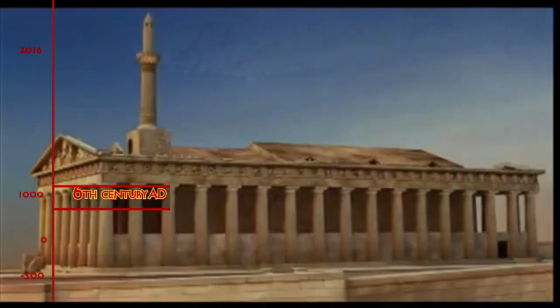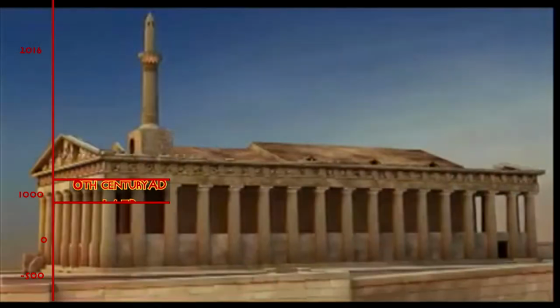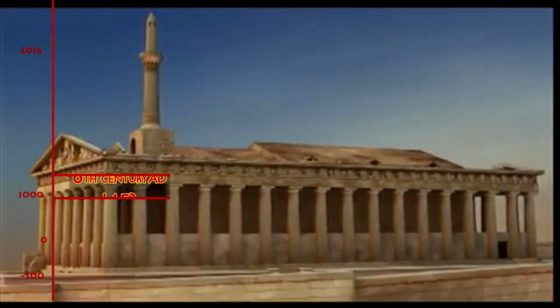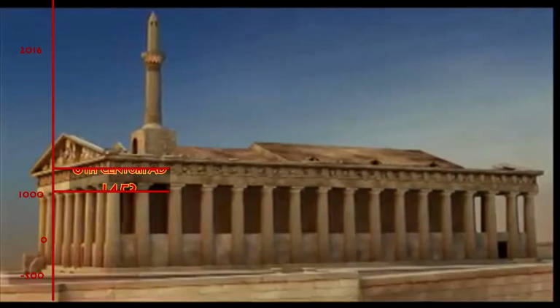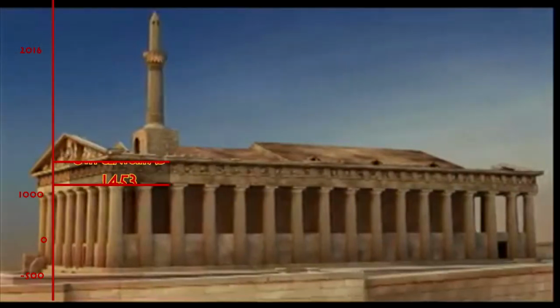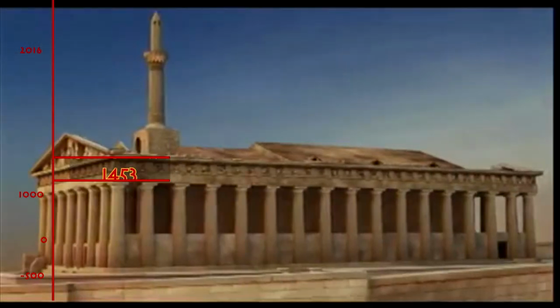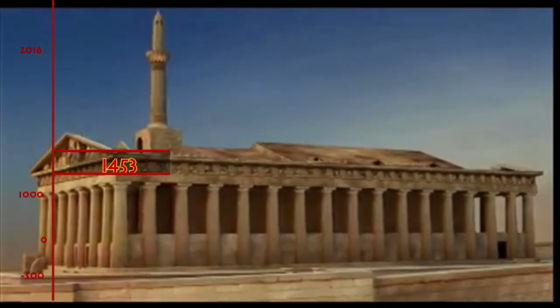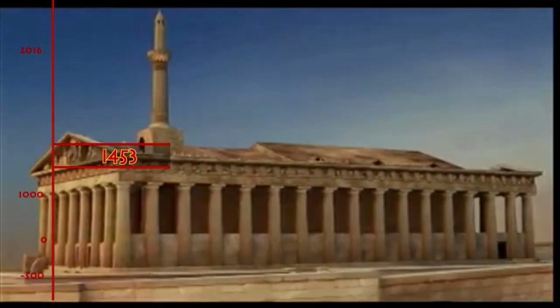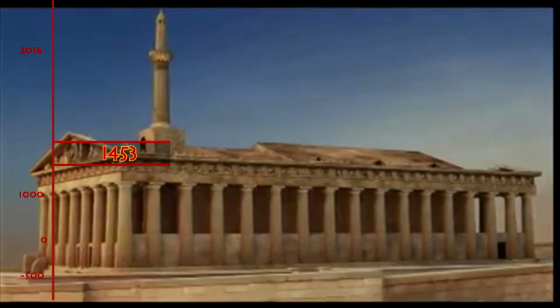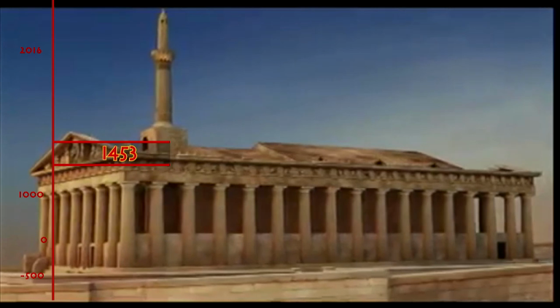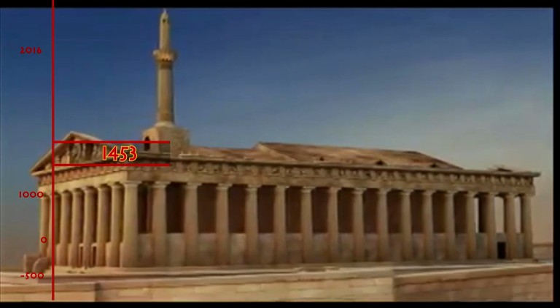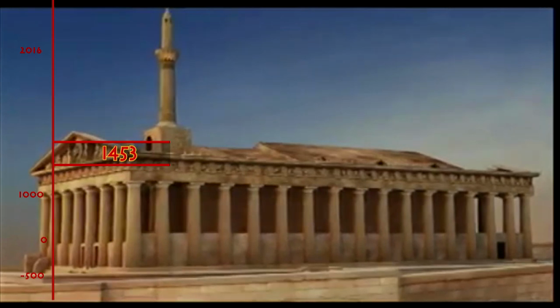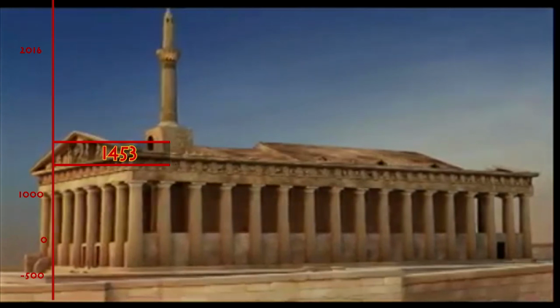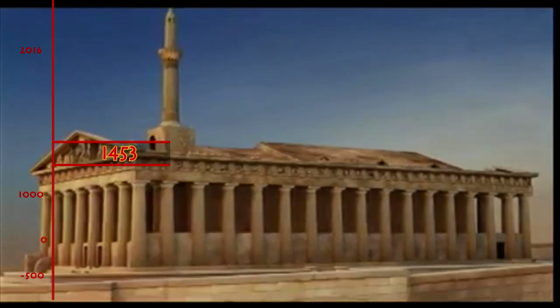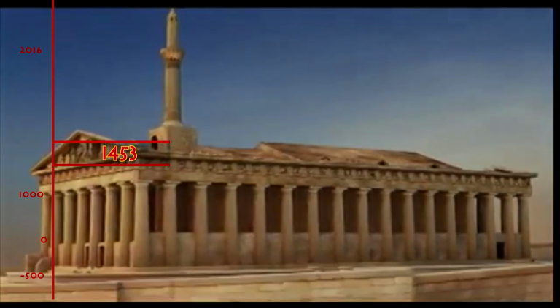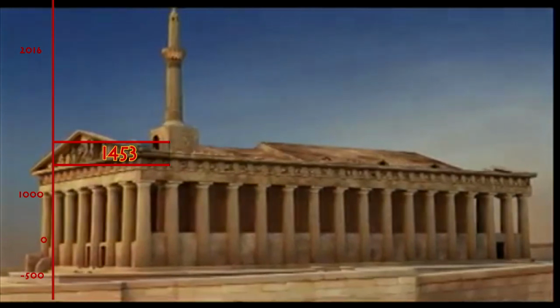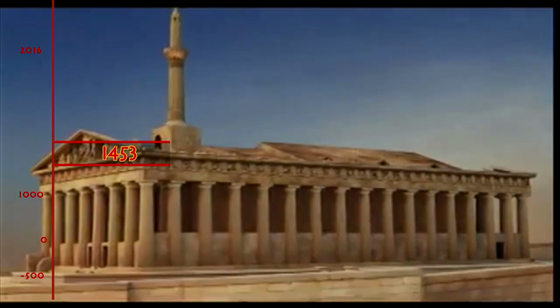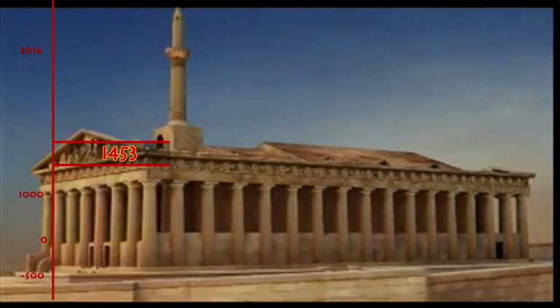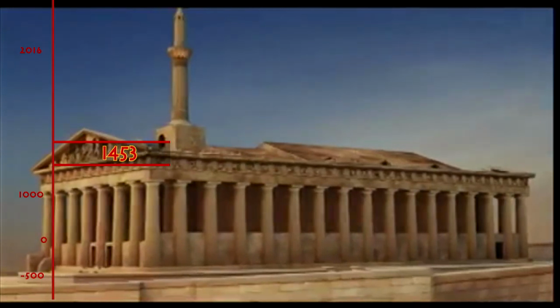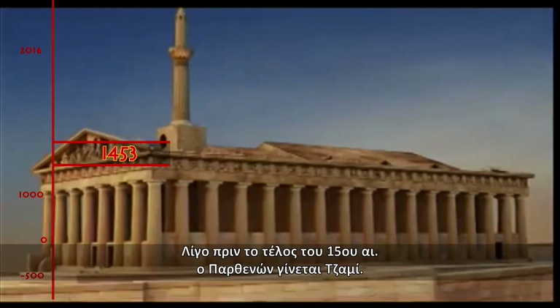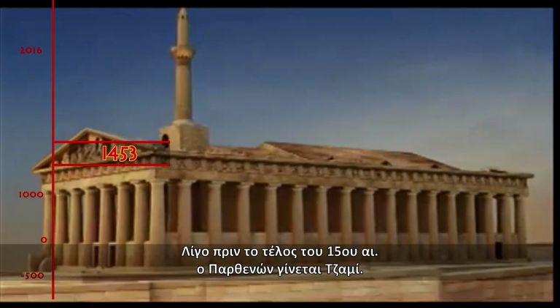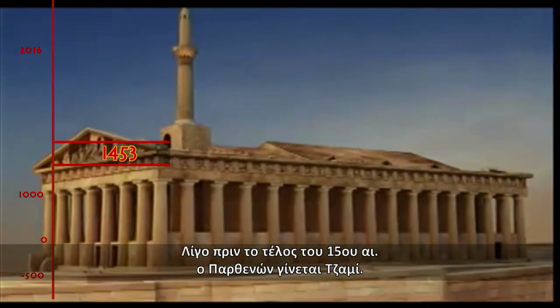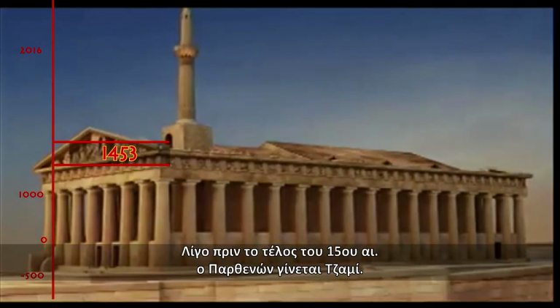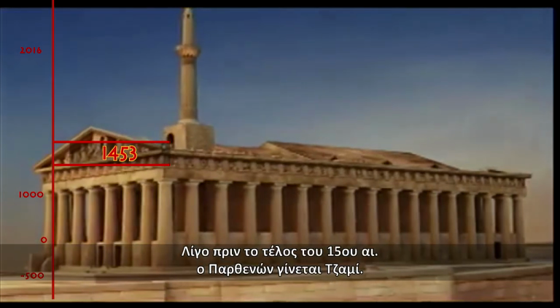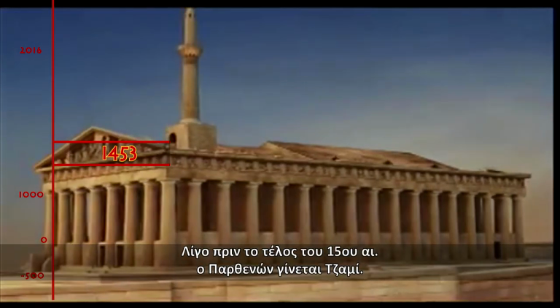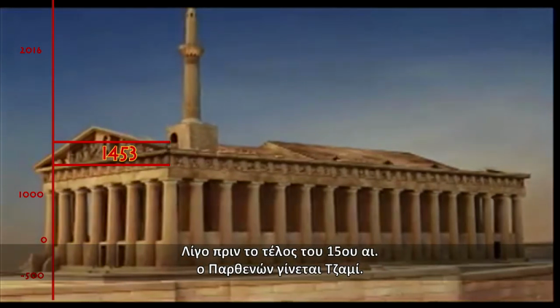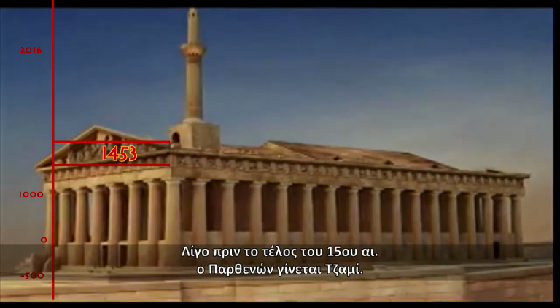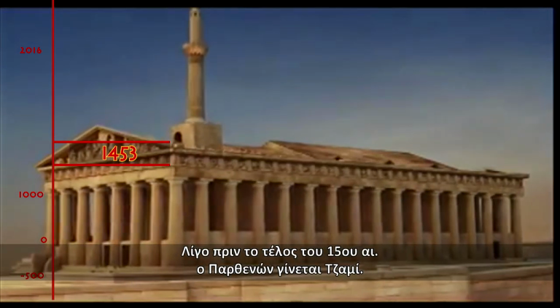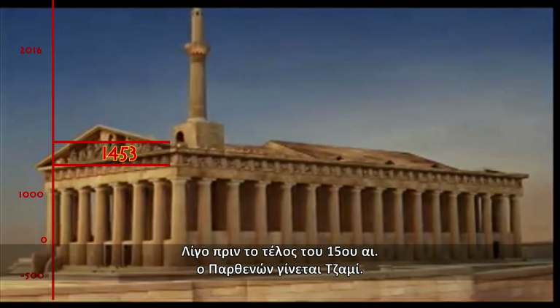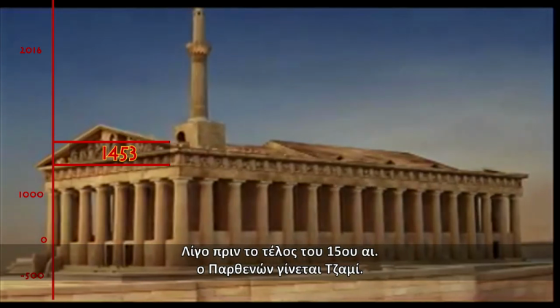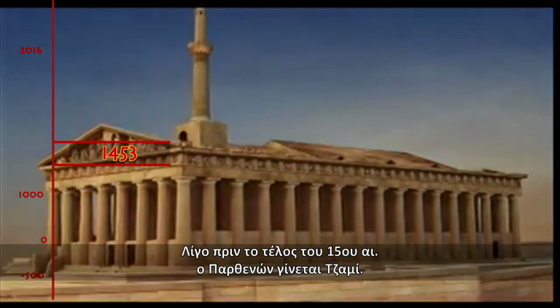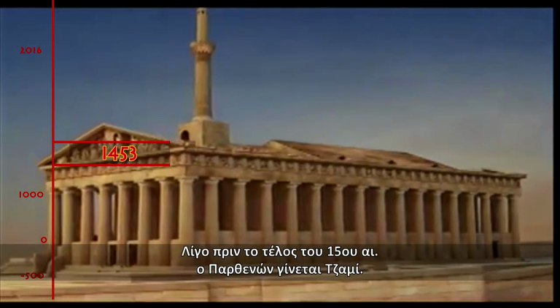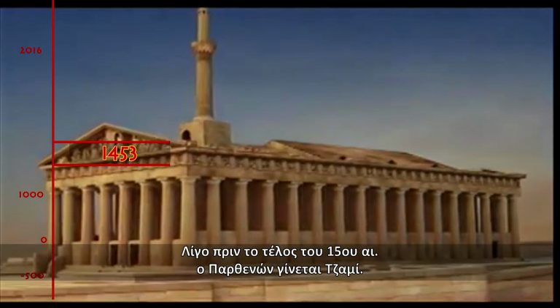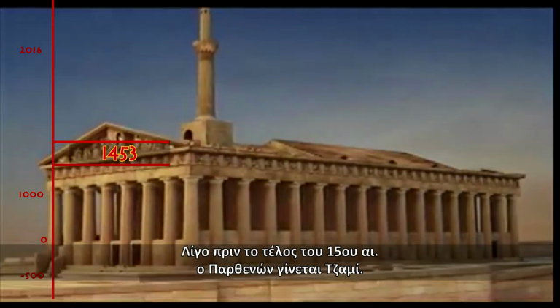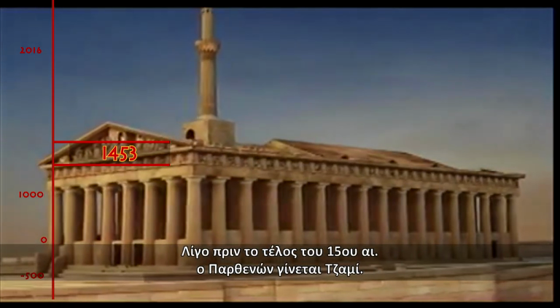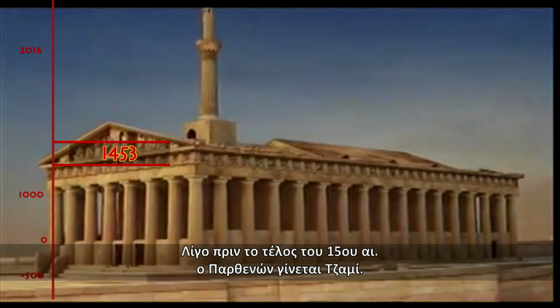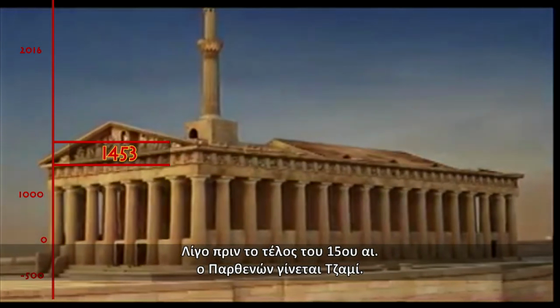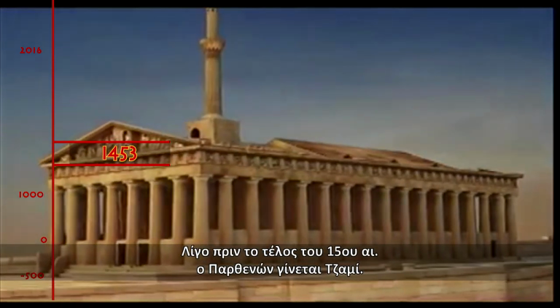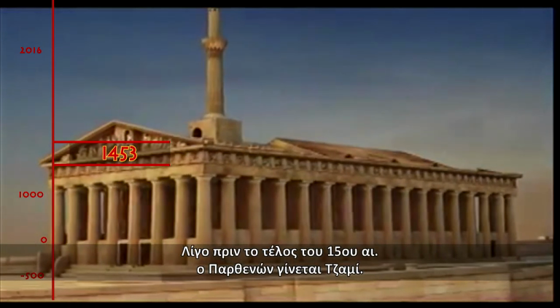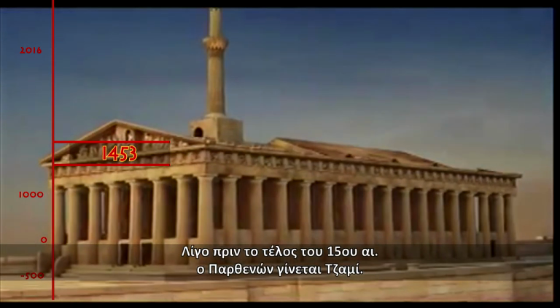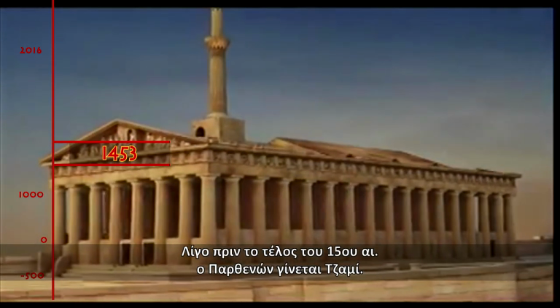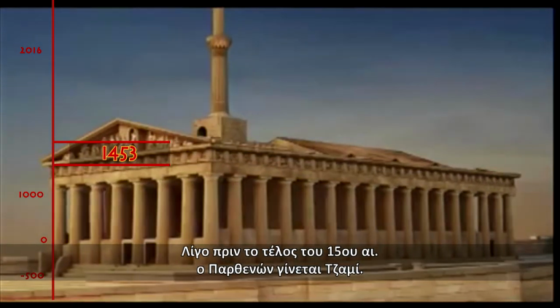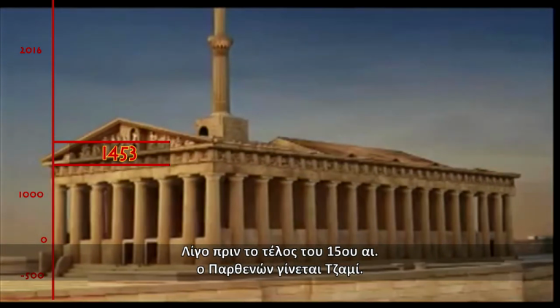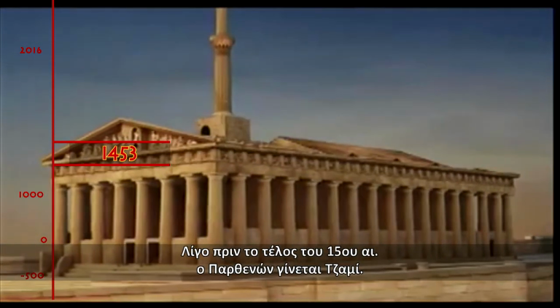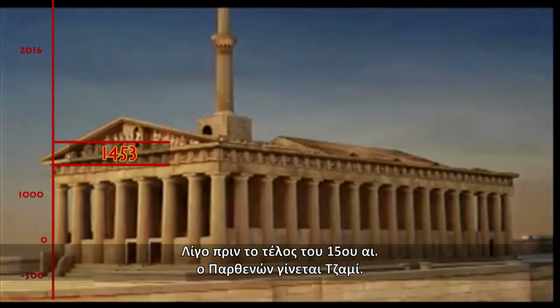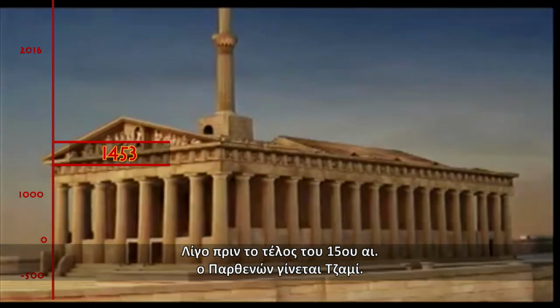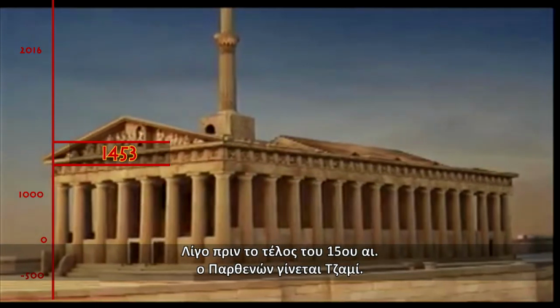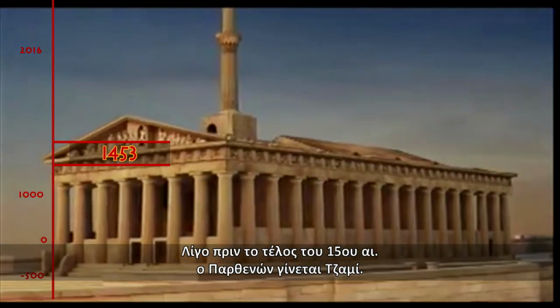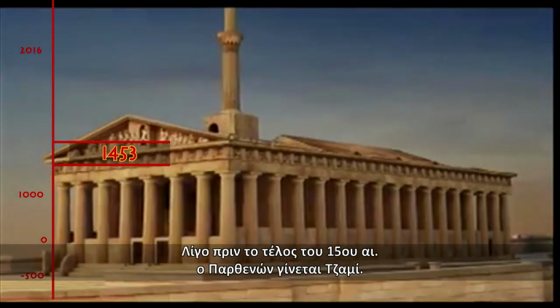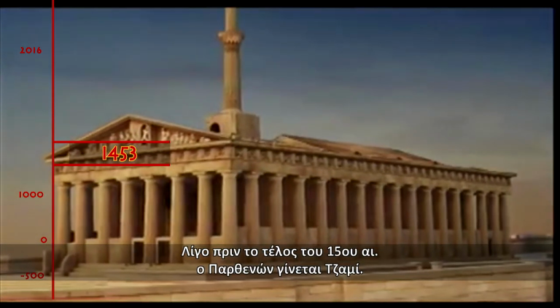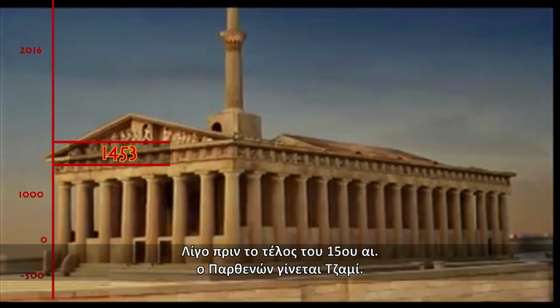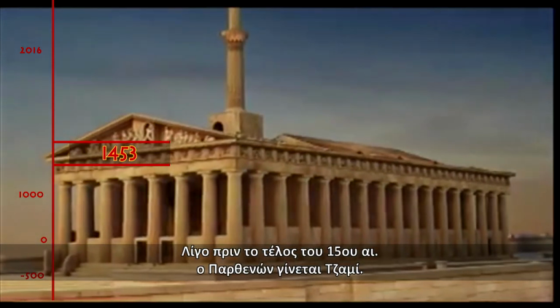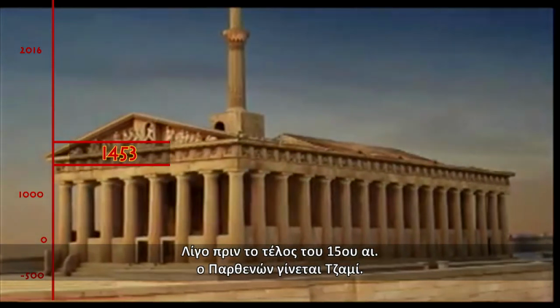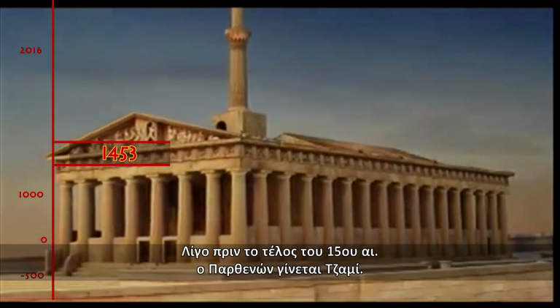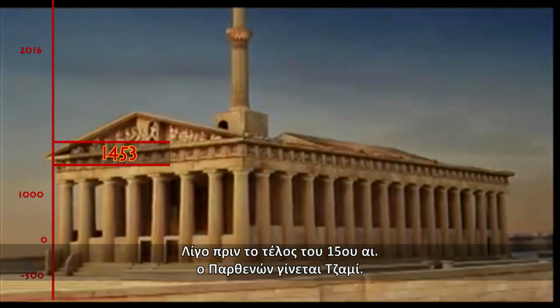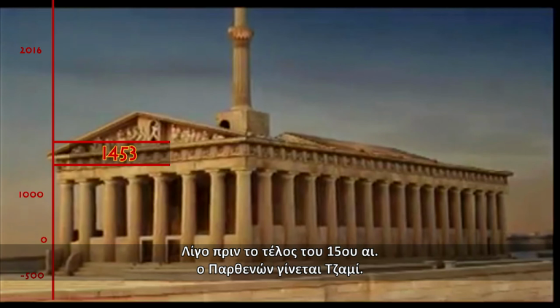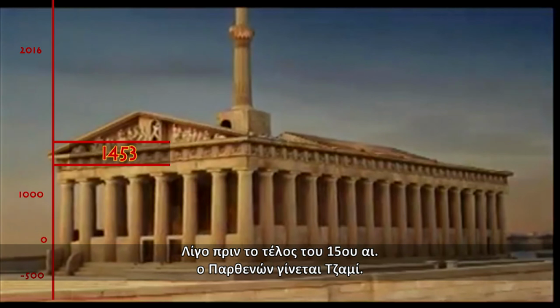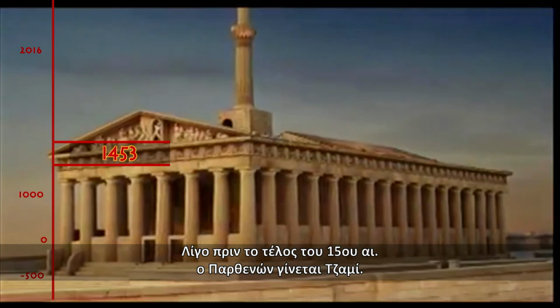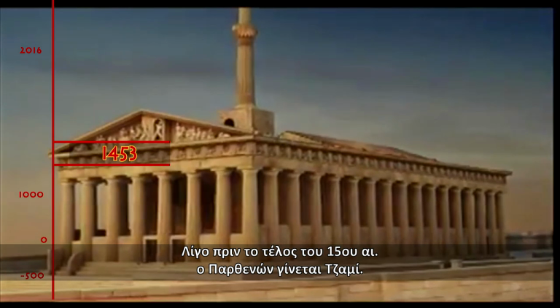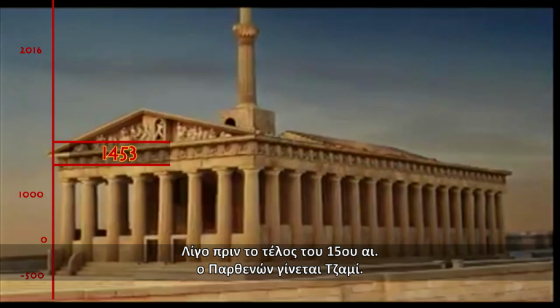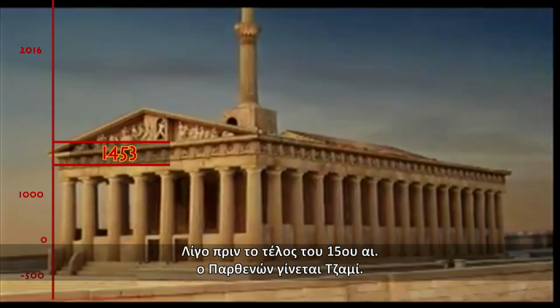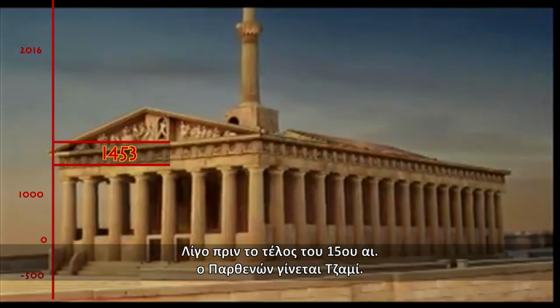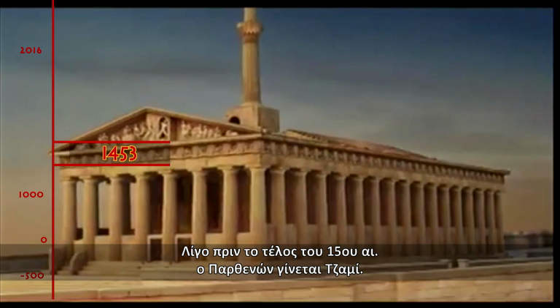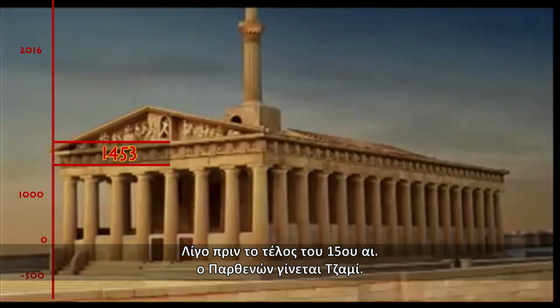1453. Sometime before the close of the 15th century, the Parthenon became a mosque.